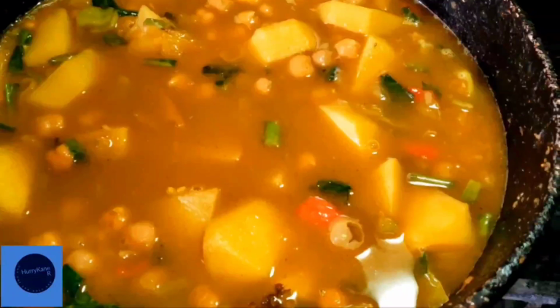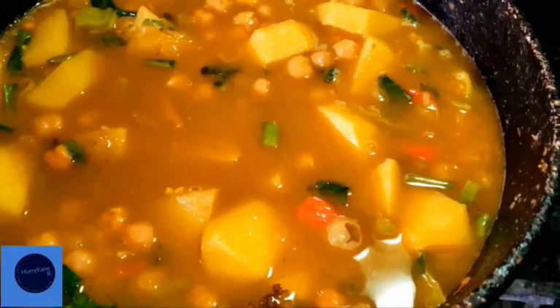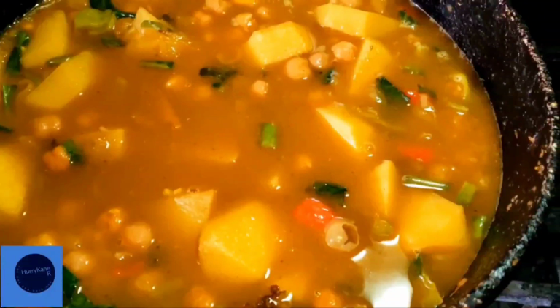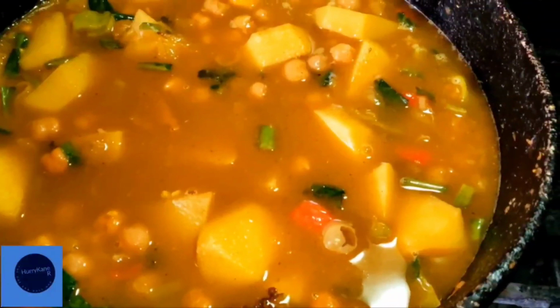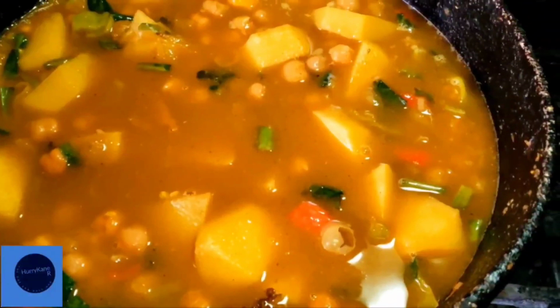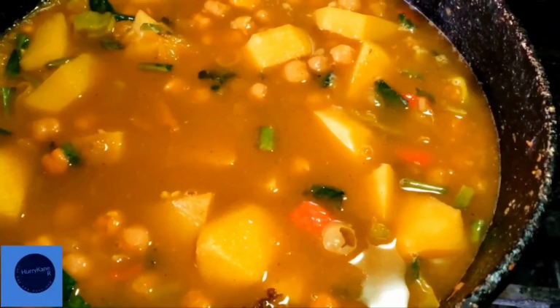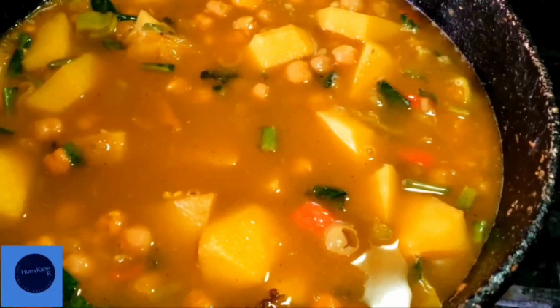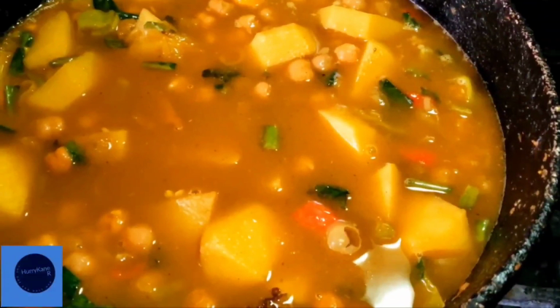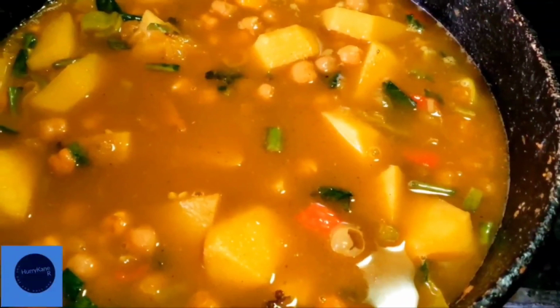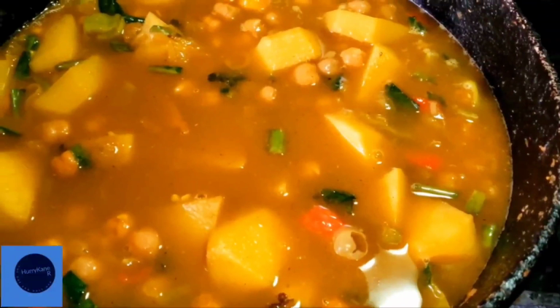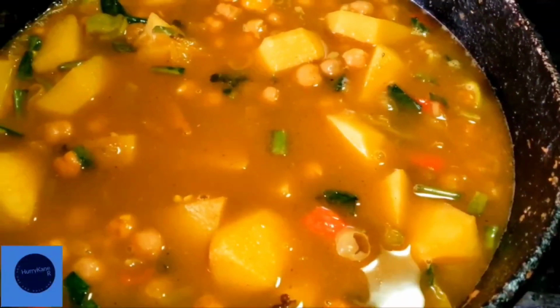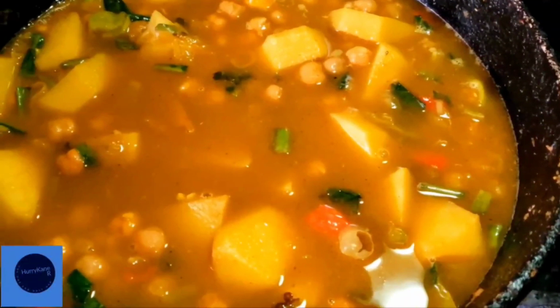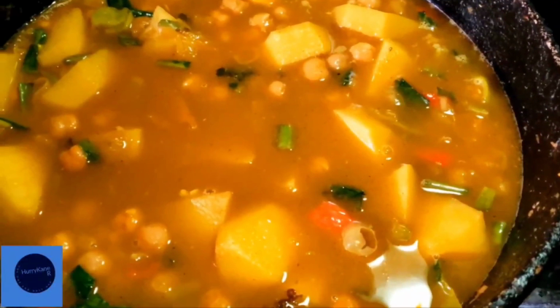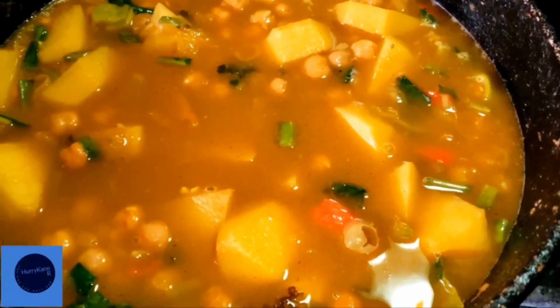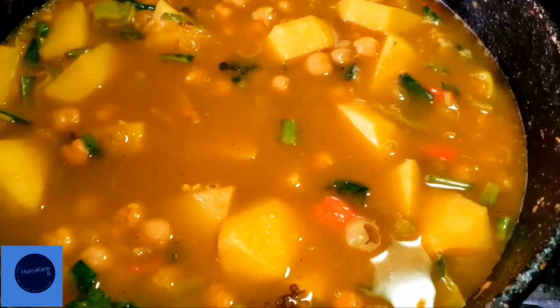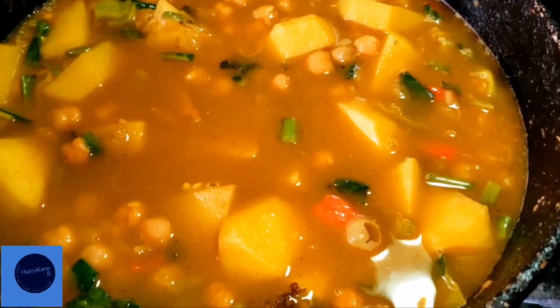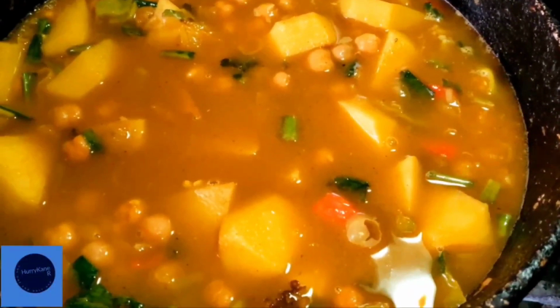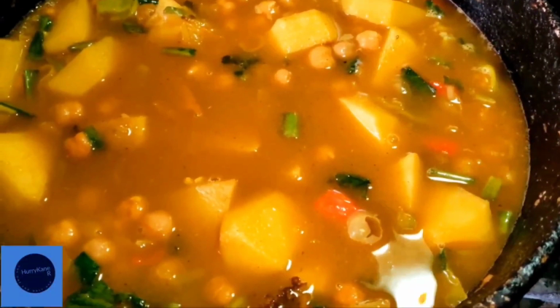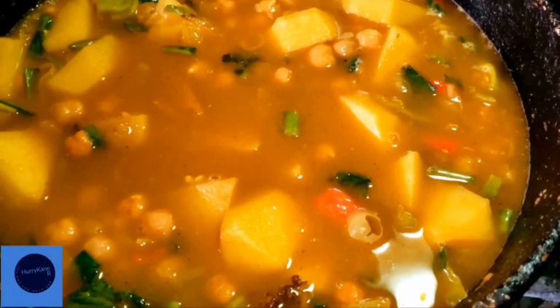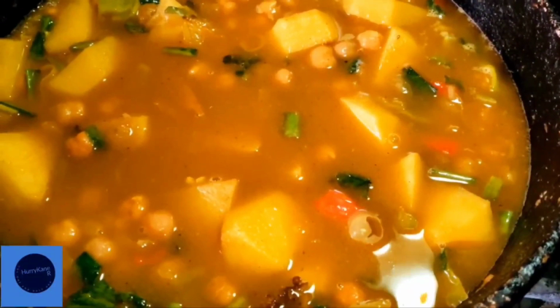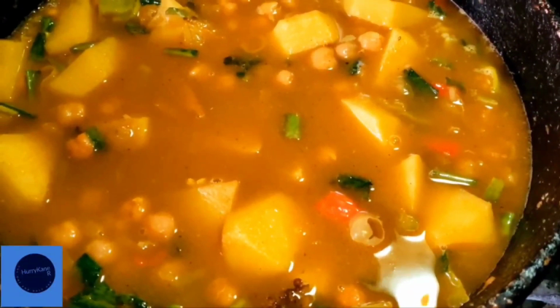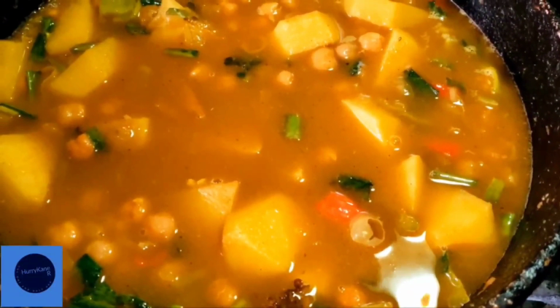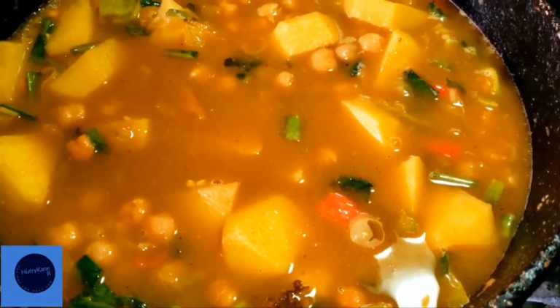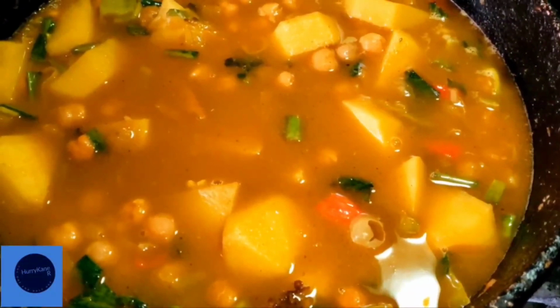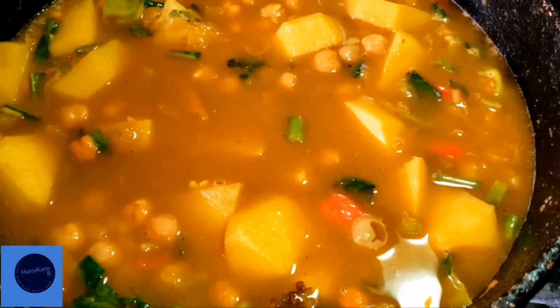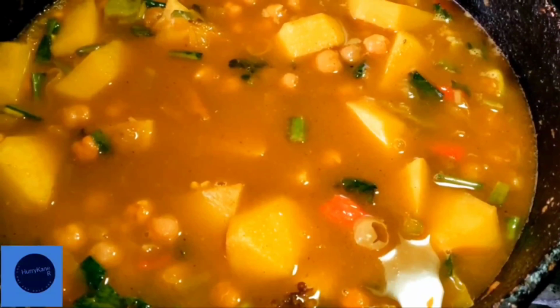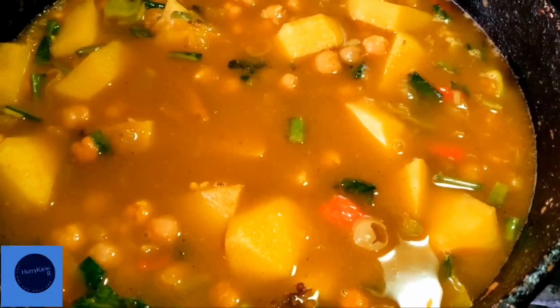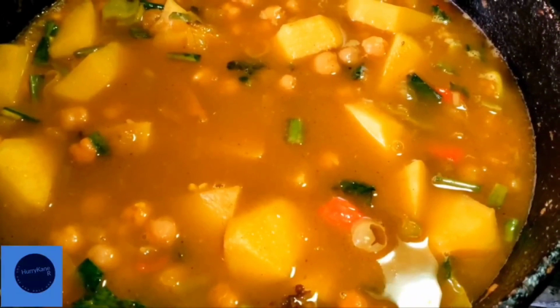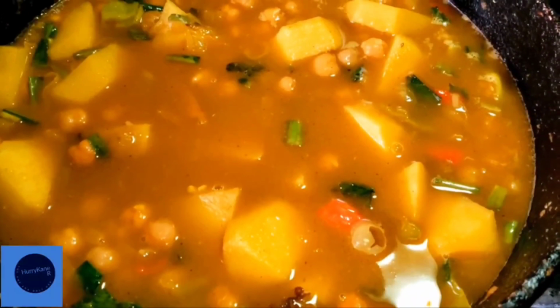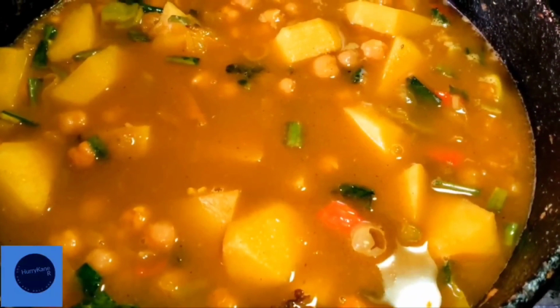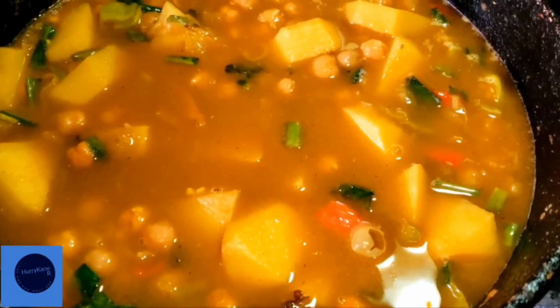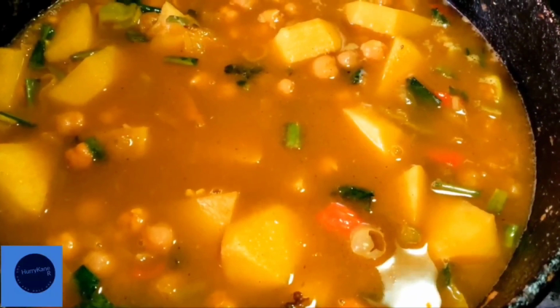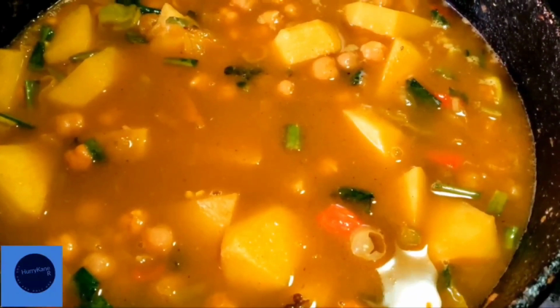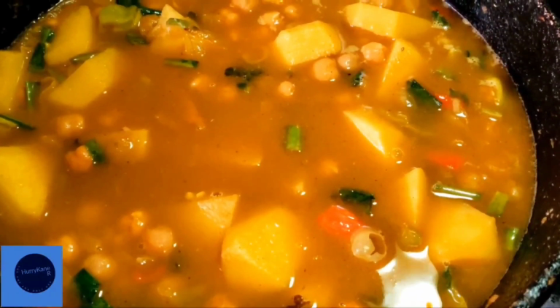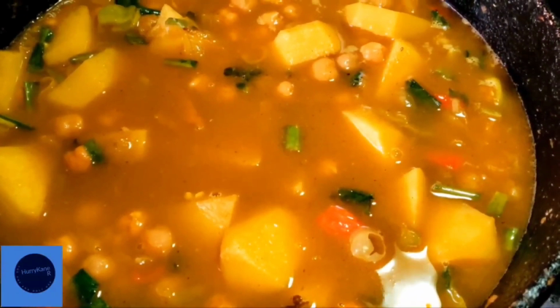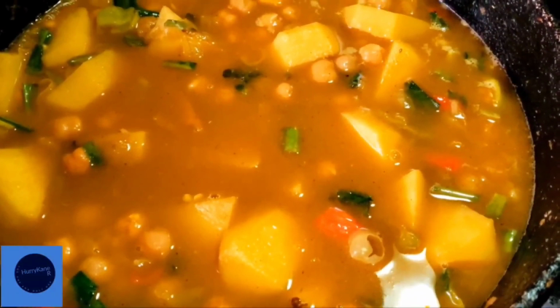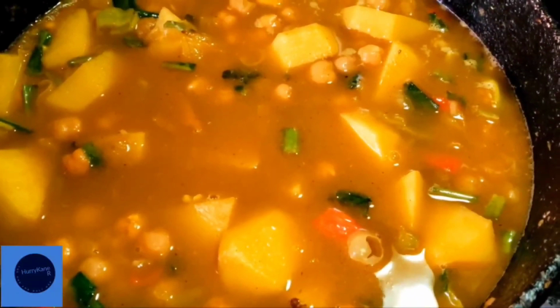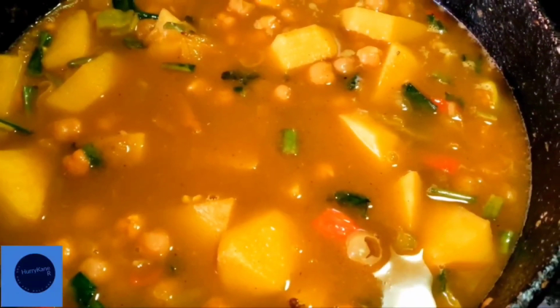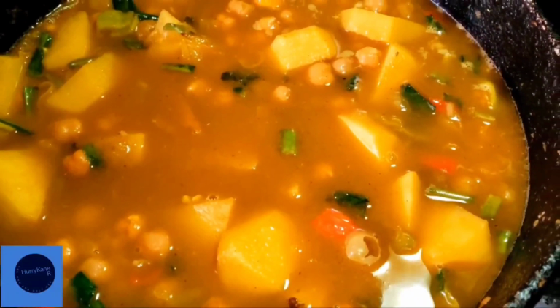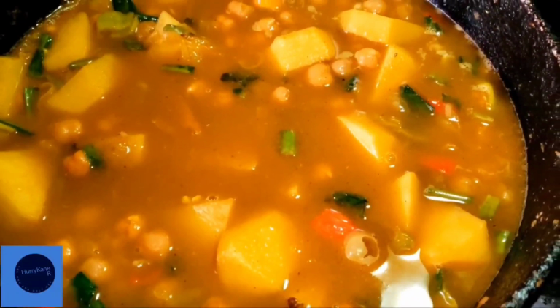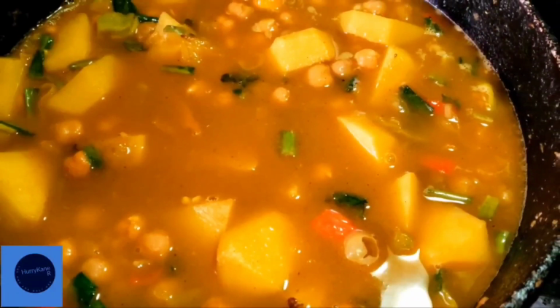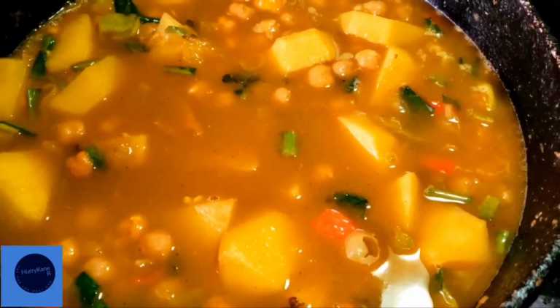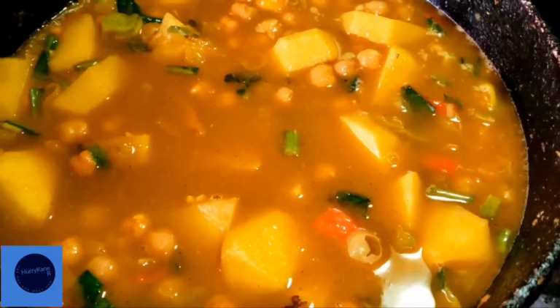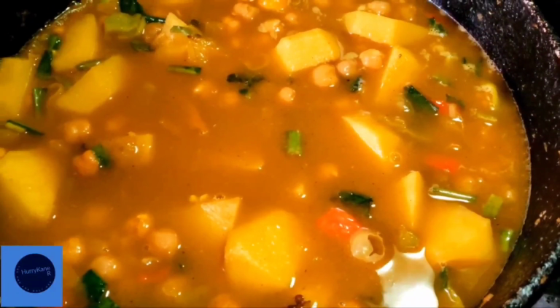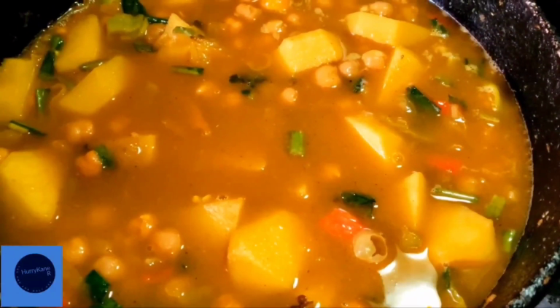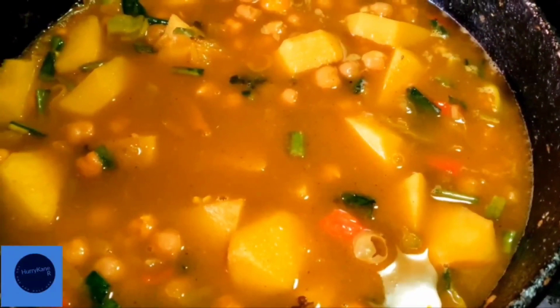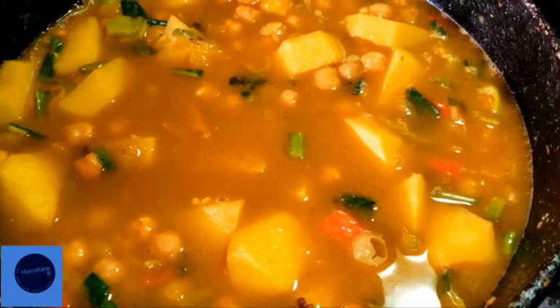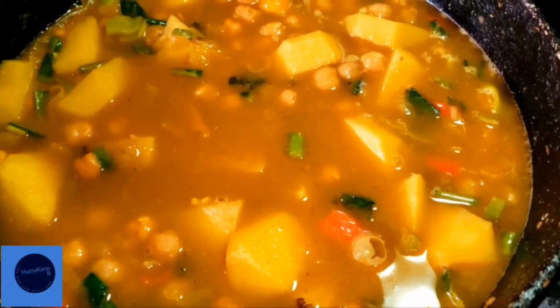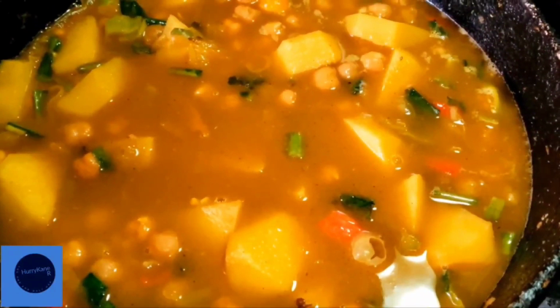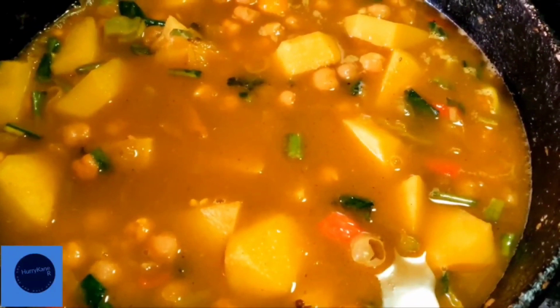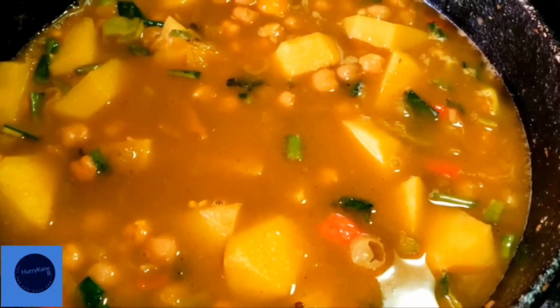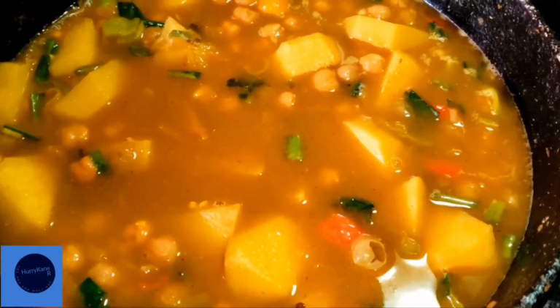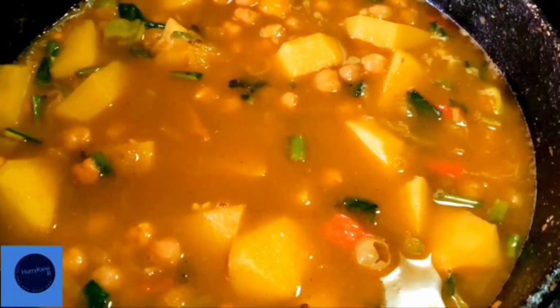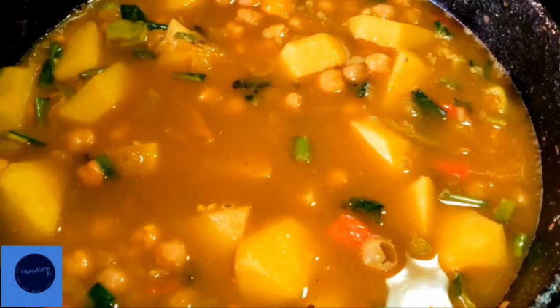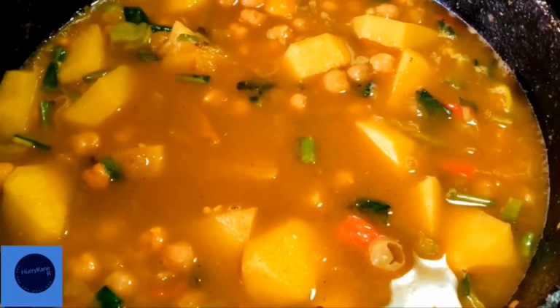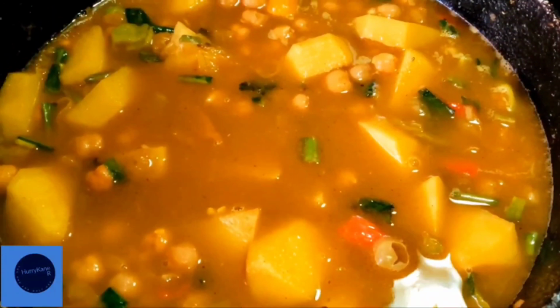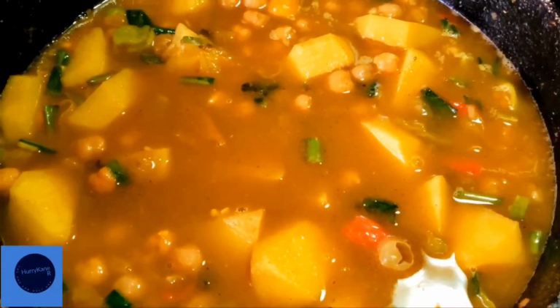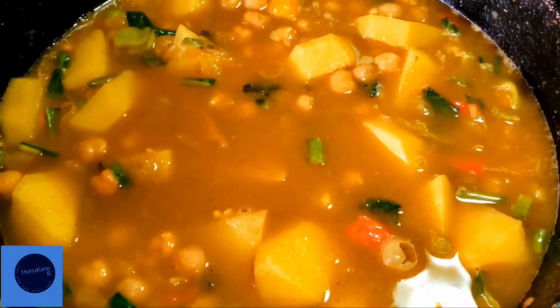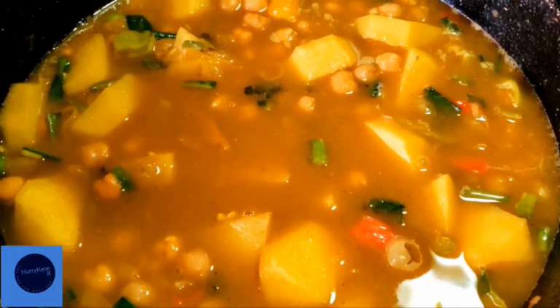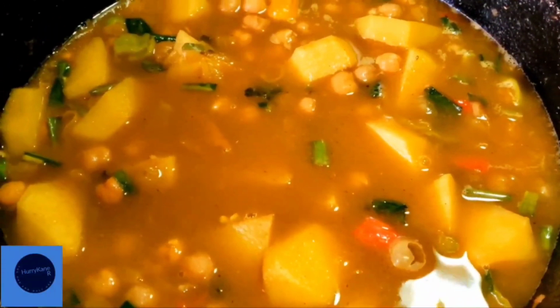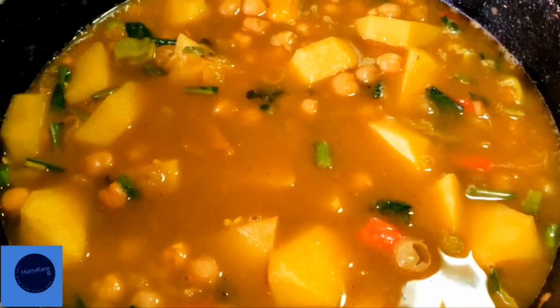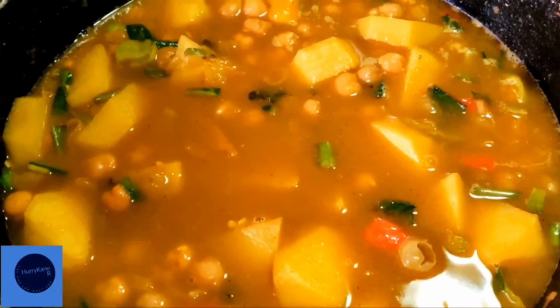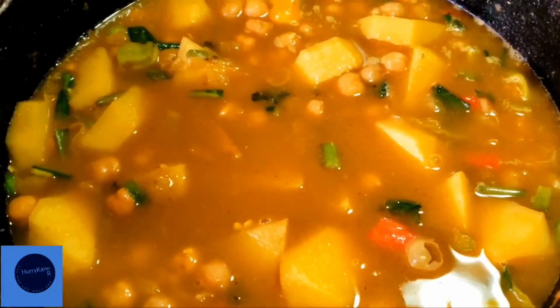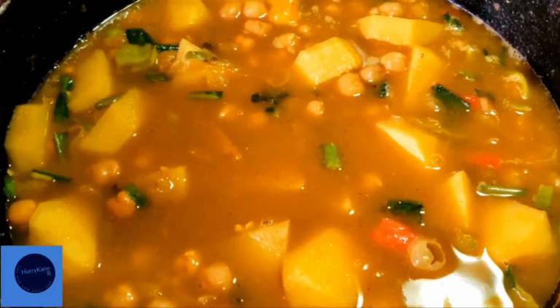Now add some water to cook the channa and potato. Add enough water to cover the channa in the pot. Allow to cook until the boil is off.